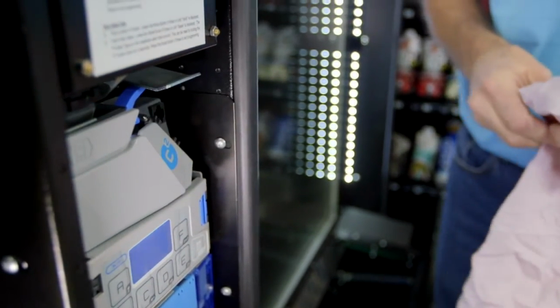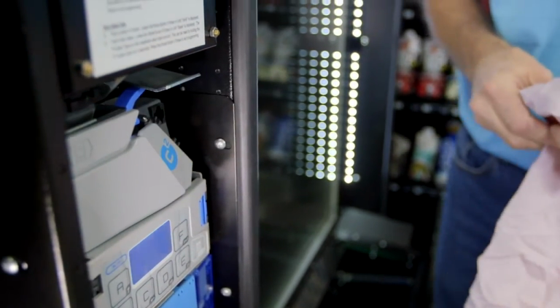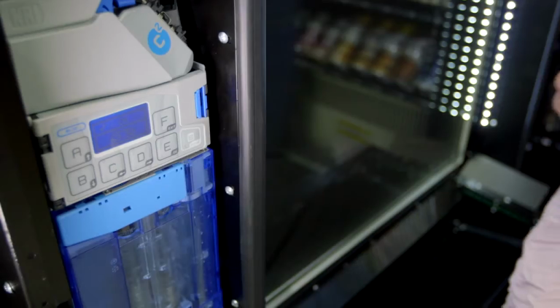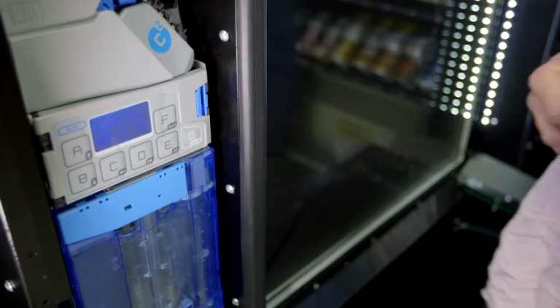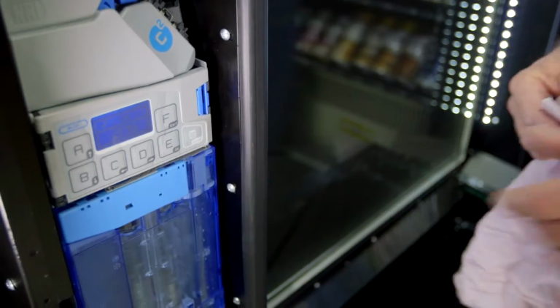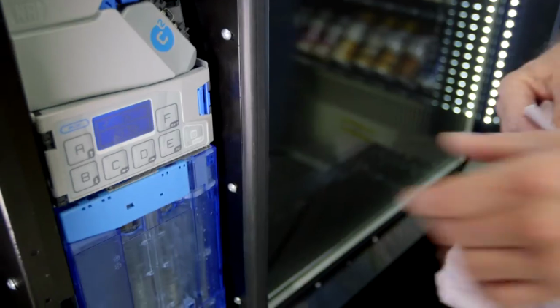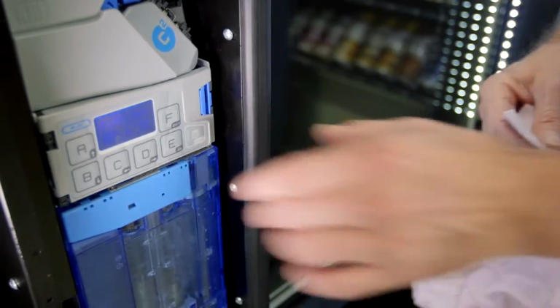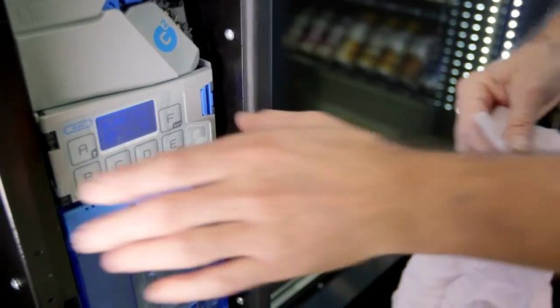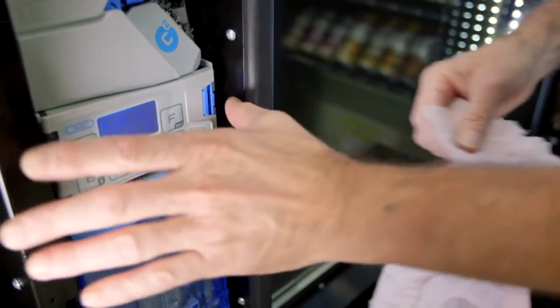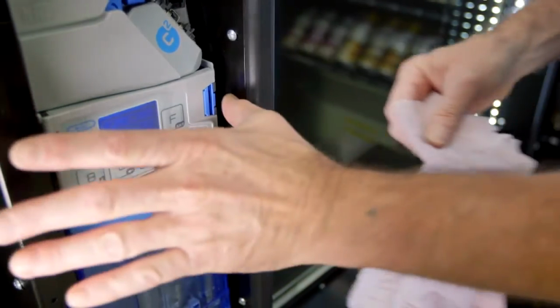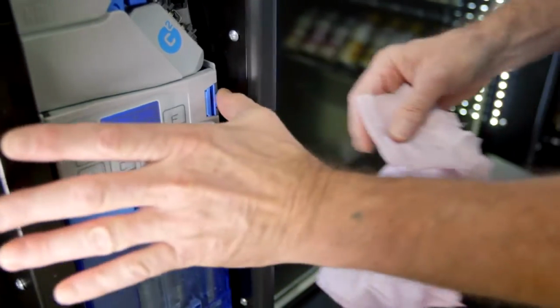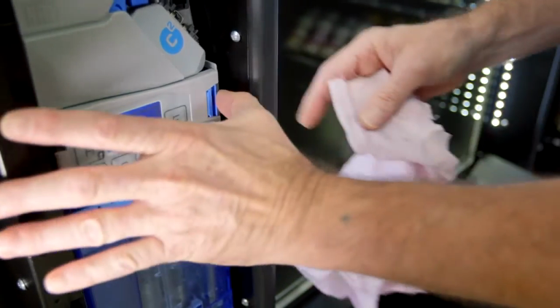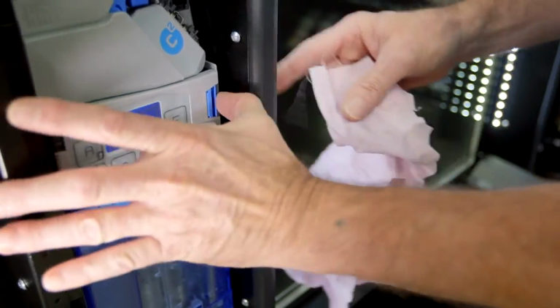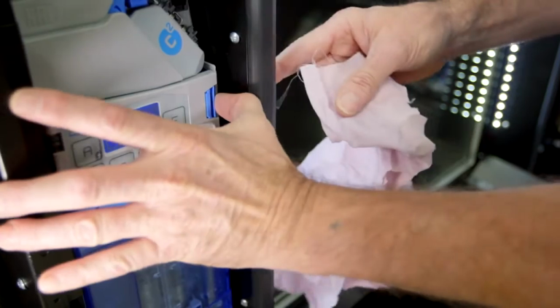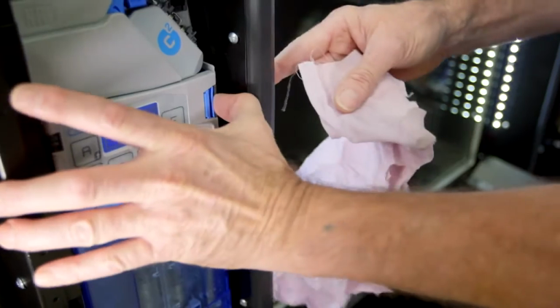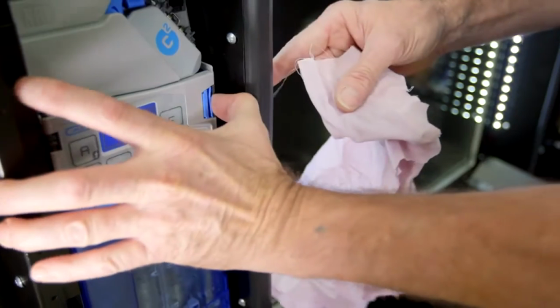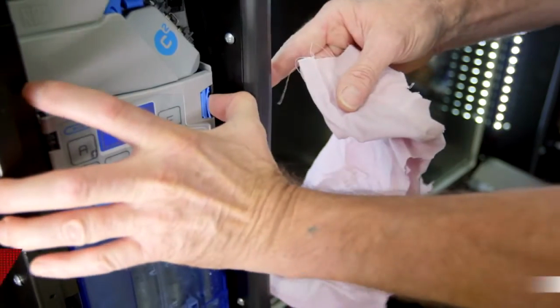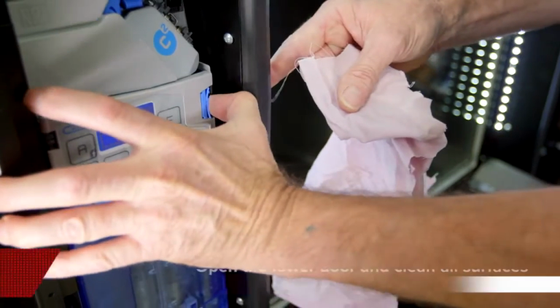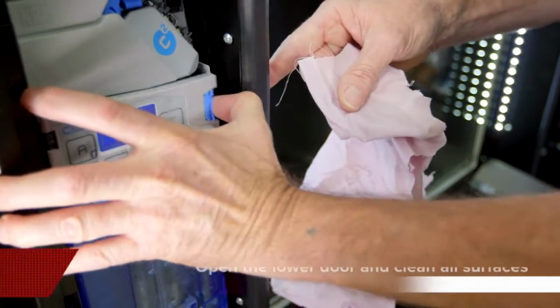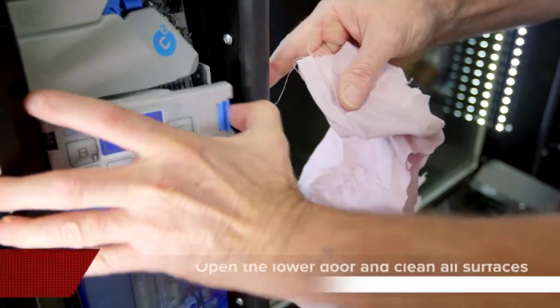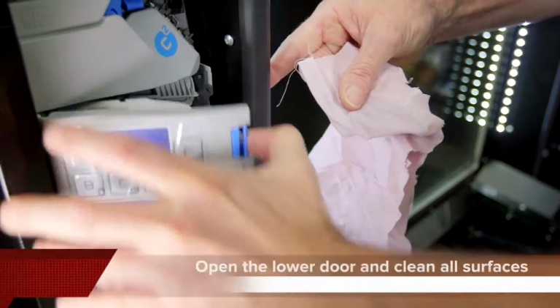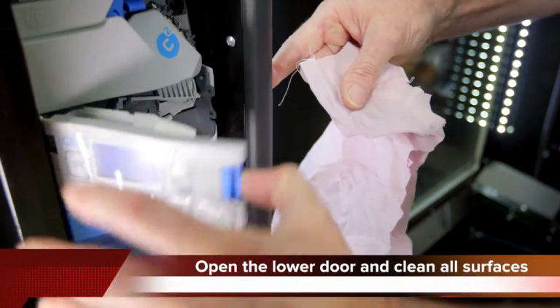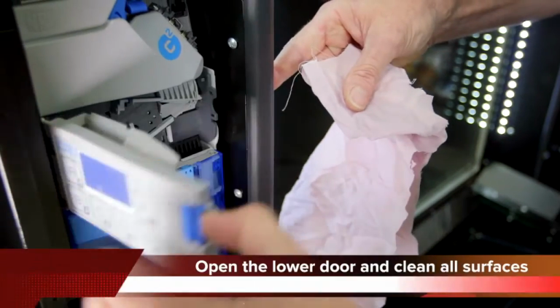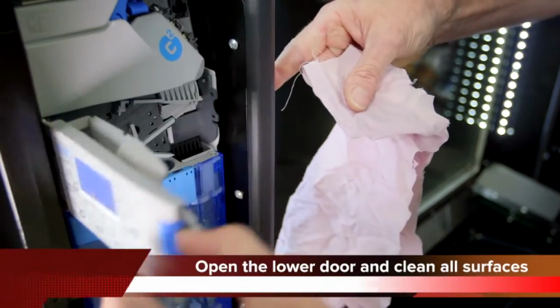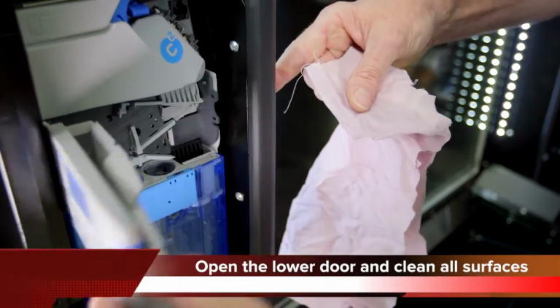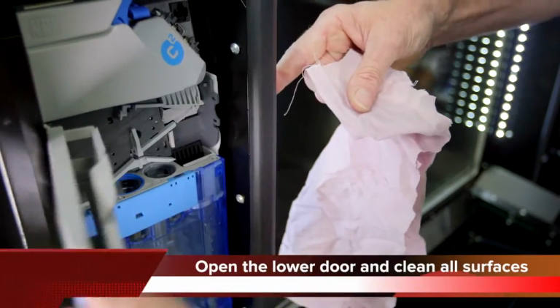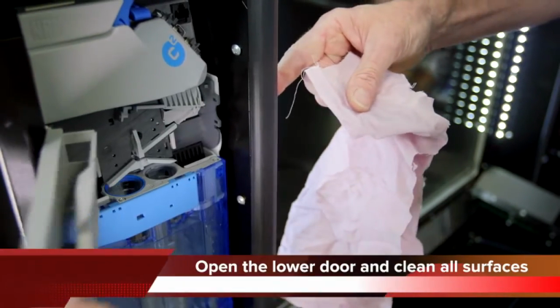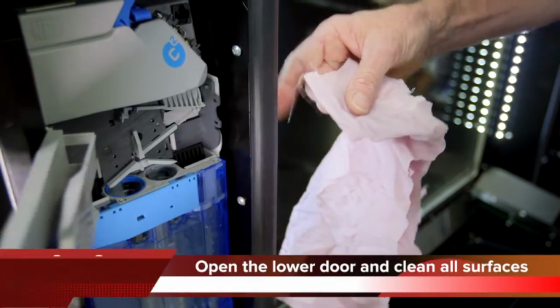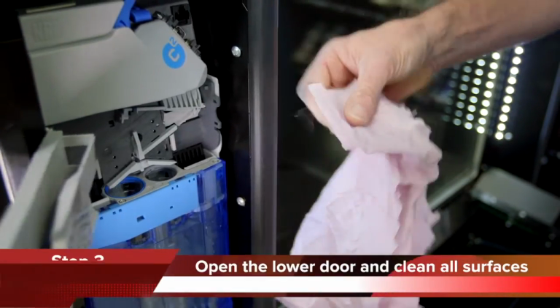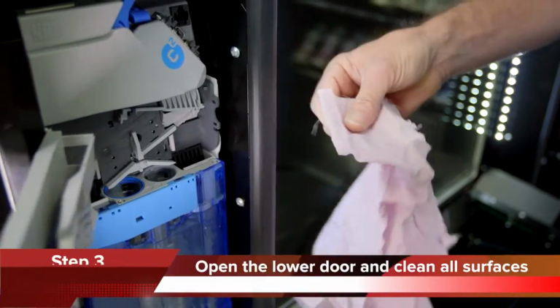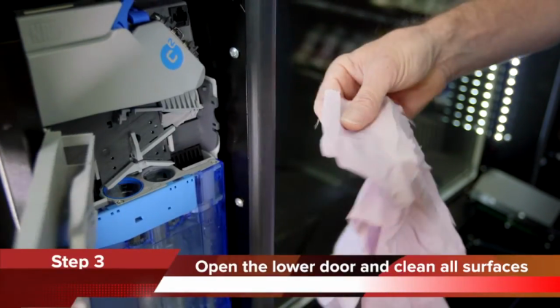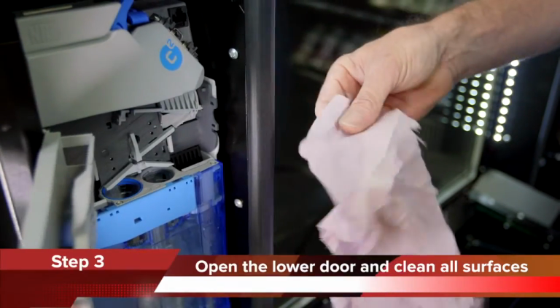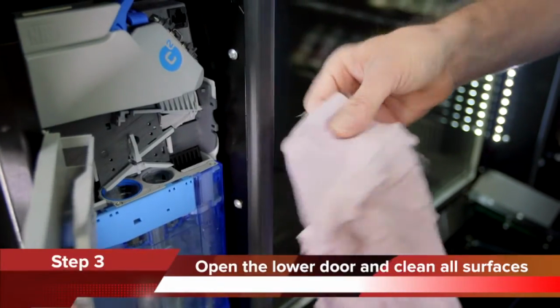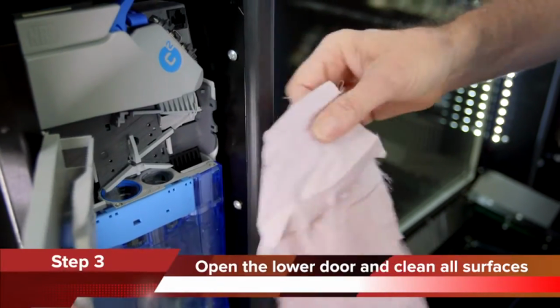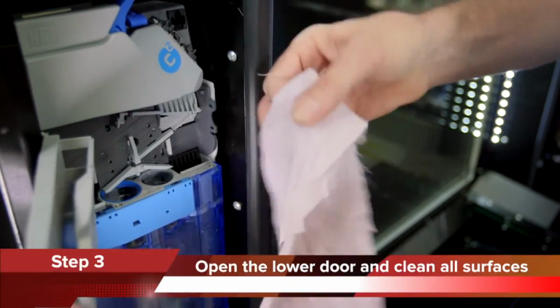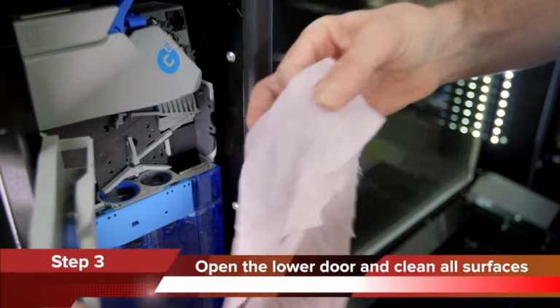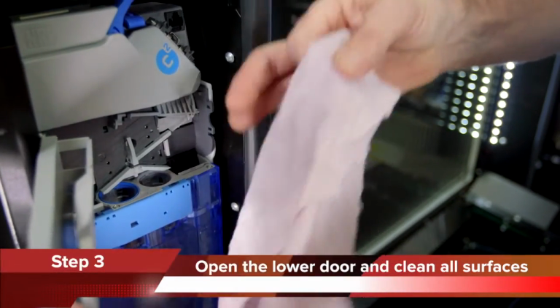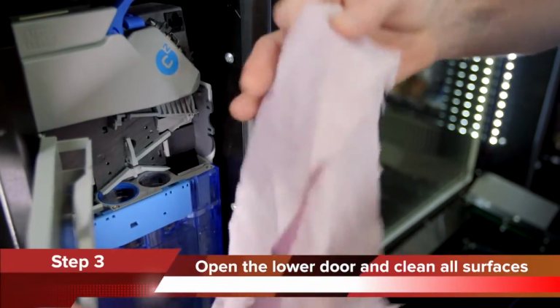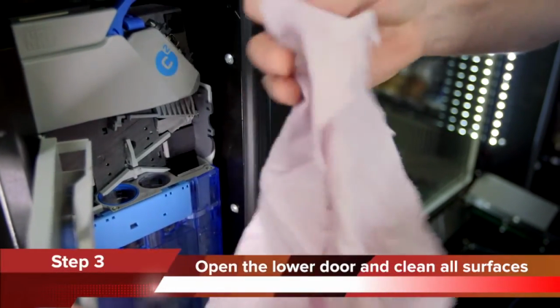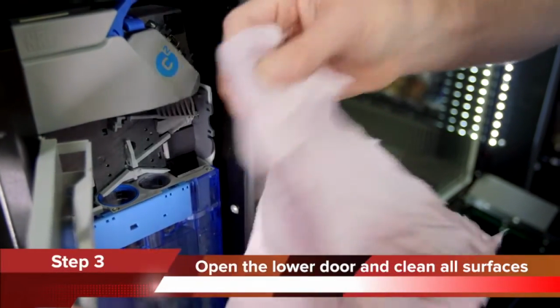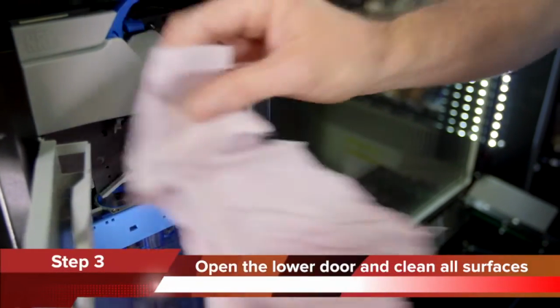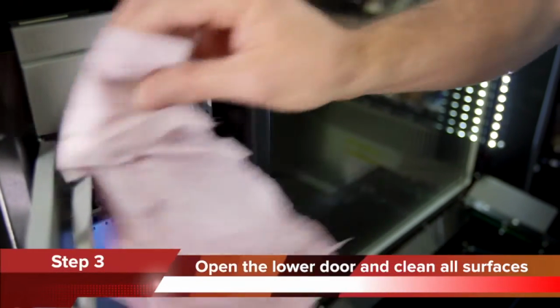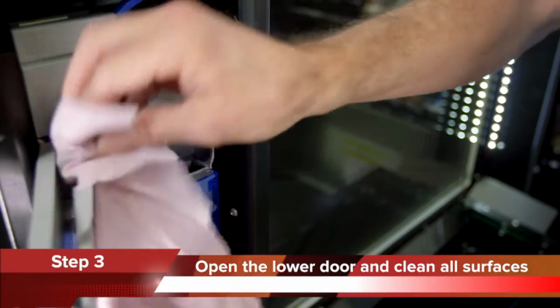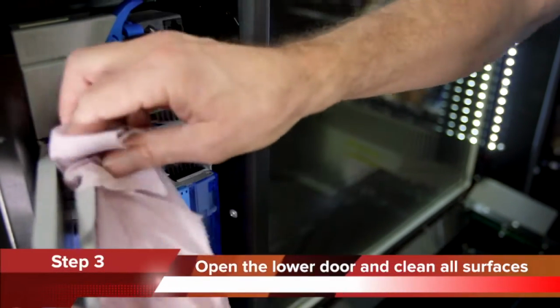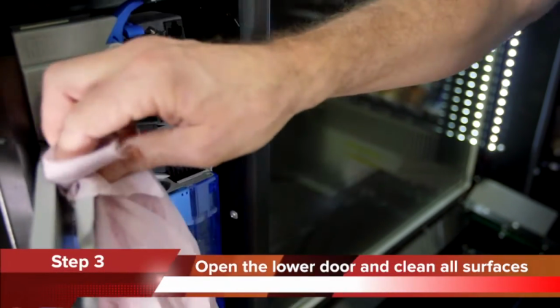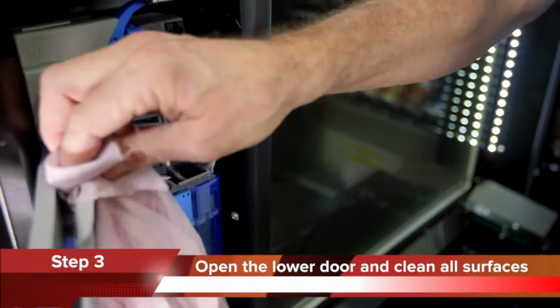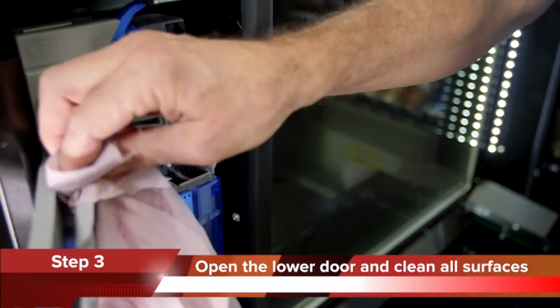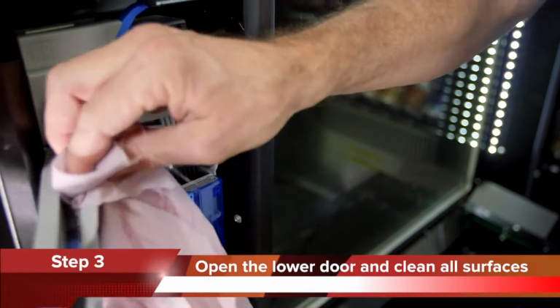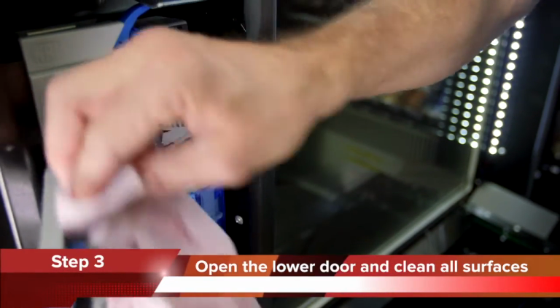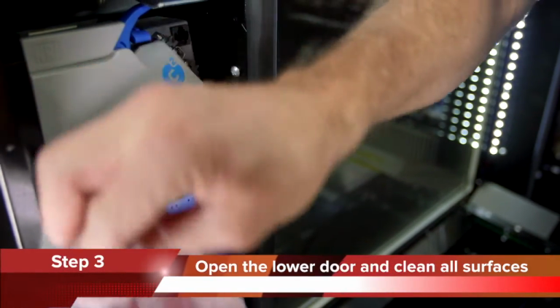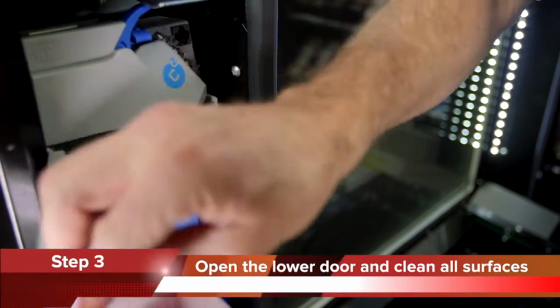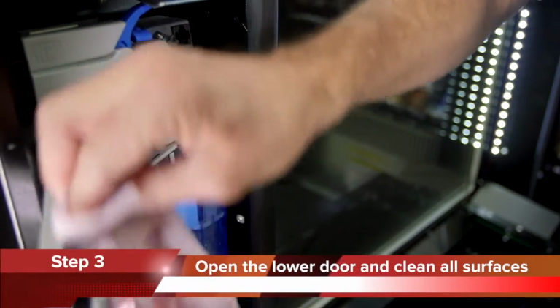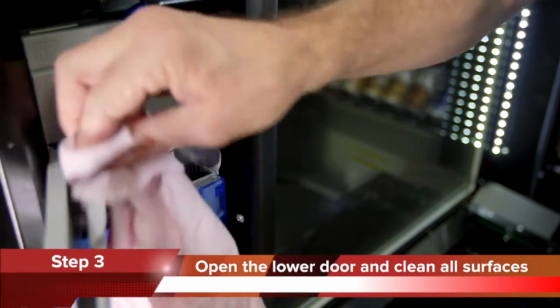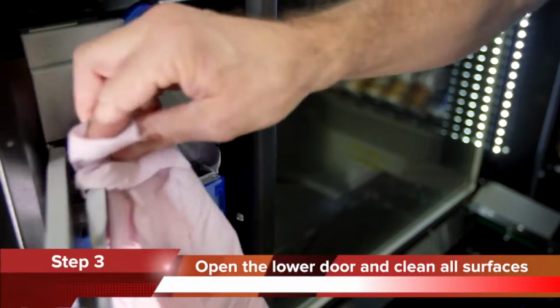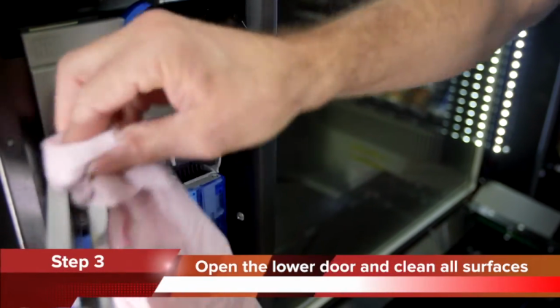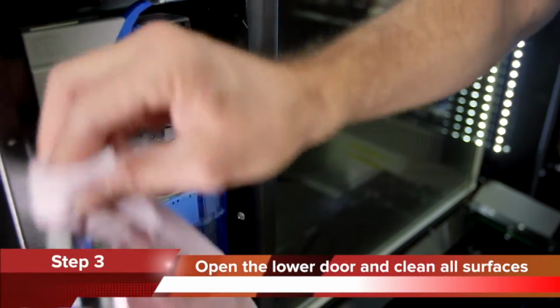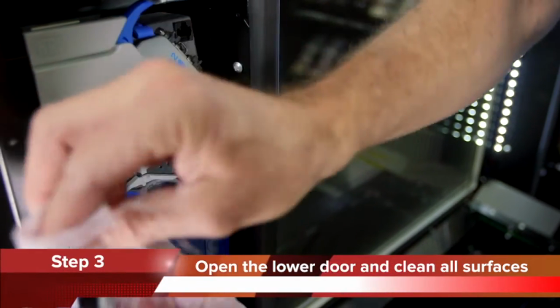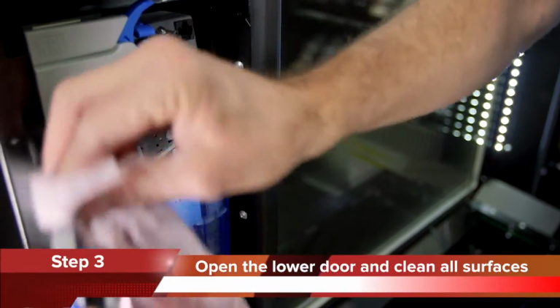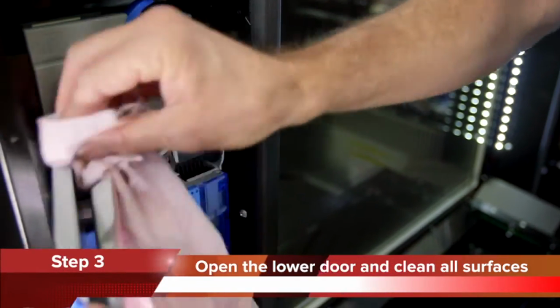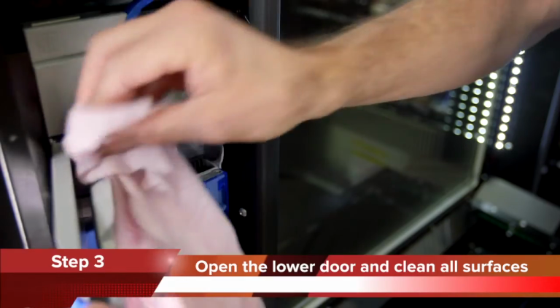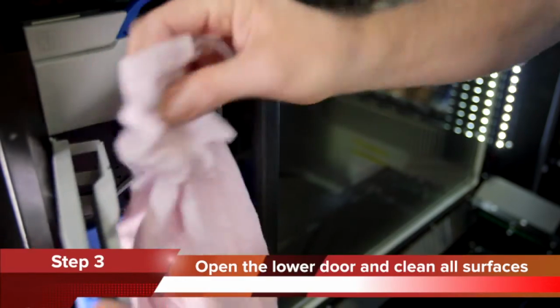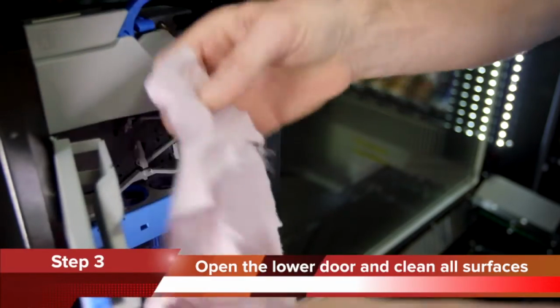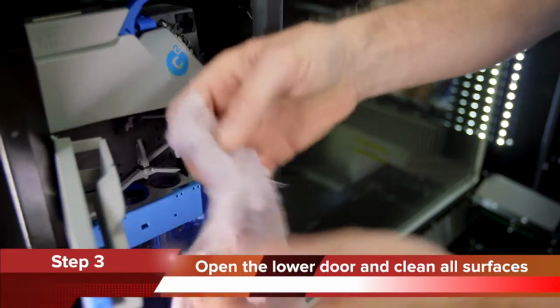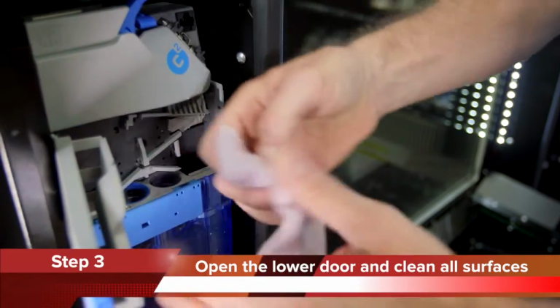Step 3: Open the lower door by pressing the blue tab to the left, and clean all surfaces as shown.